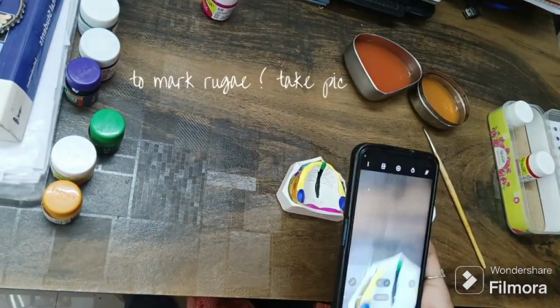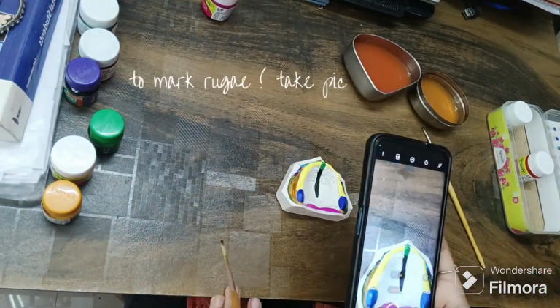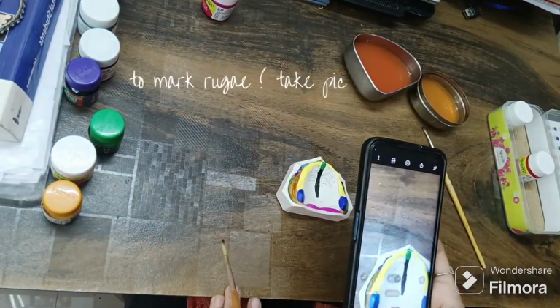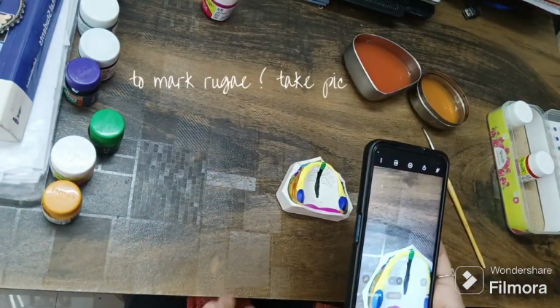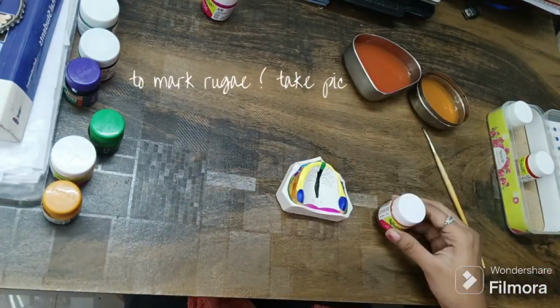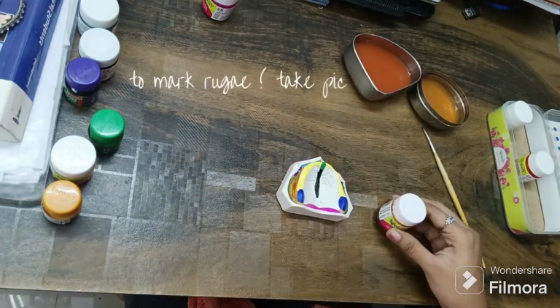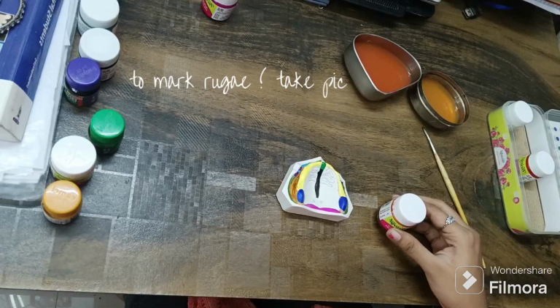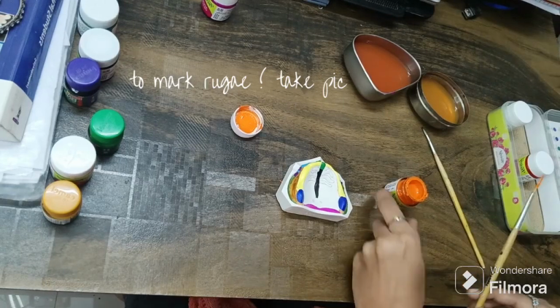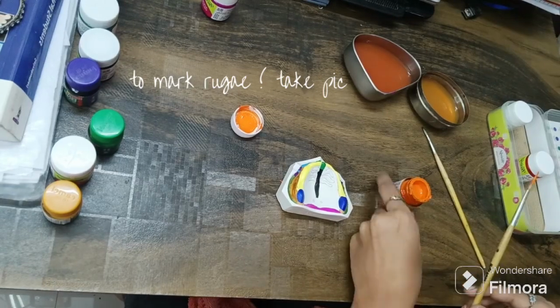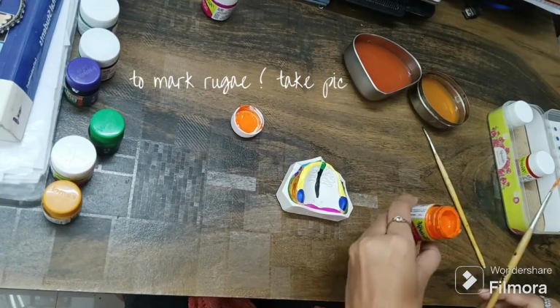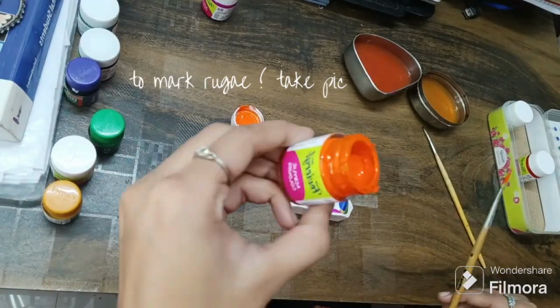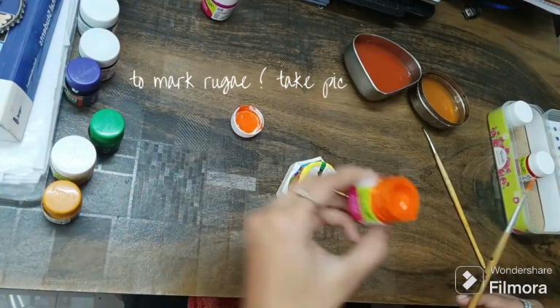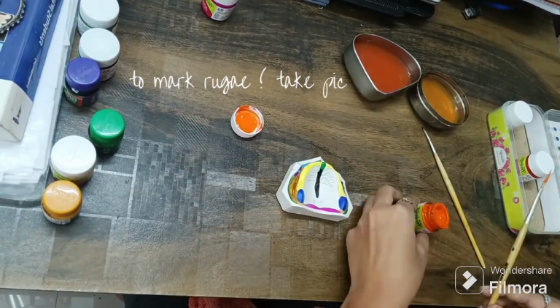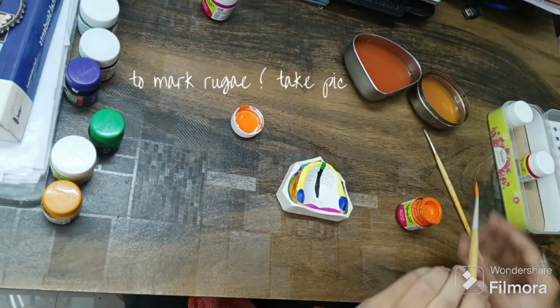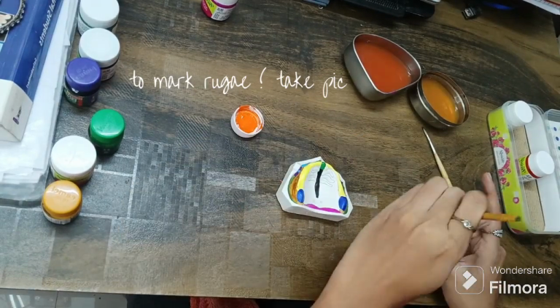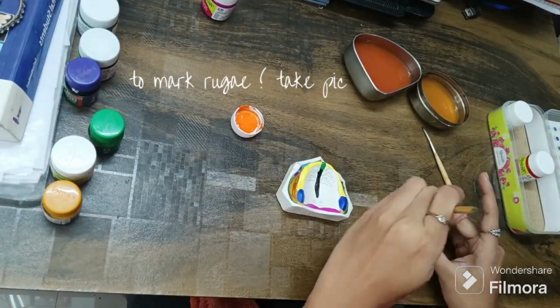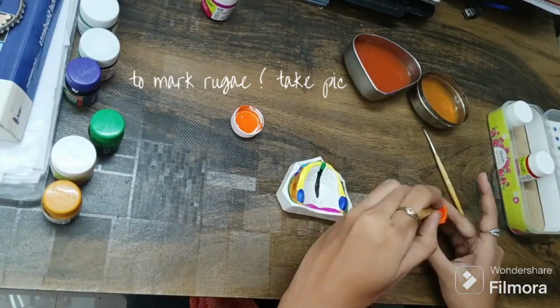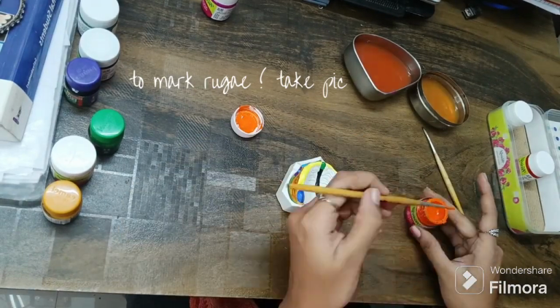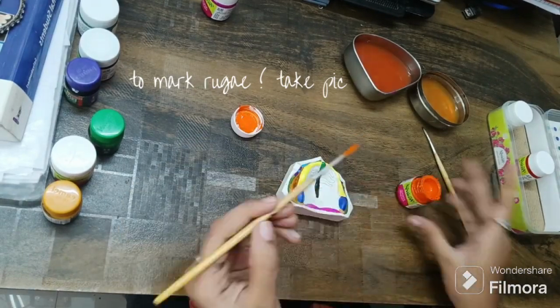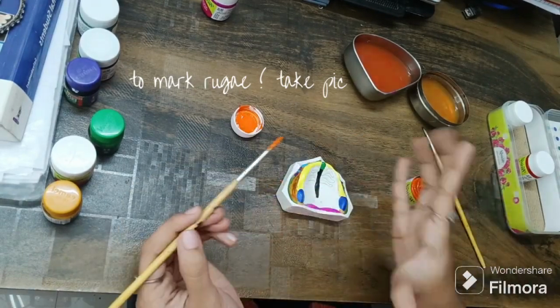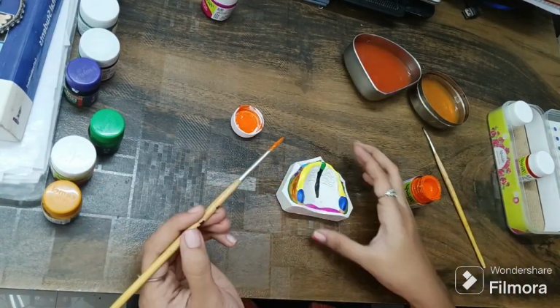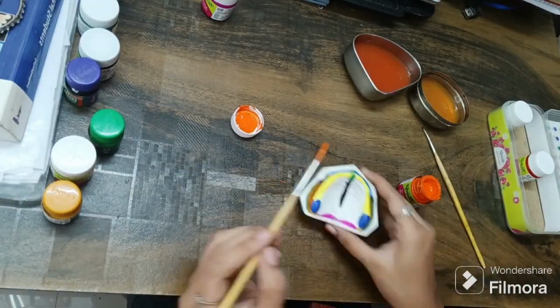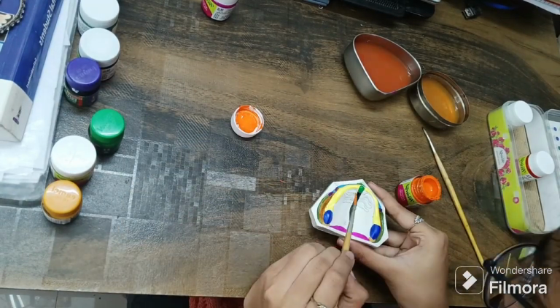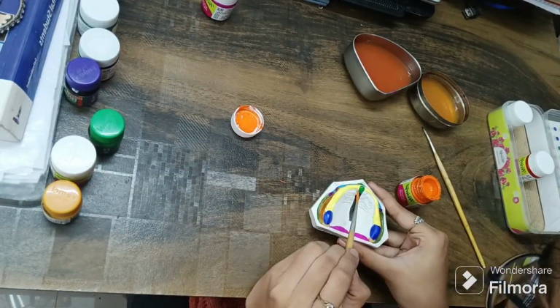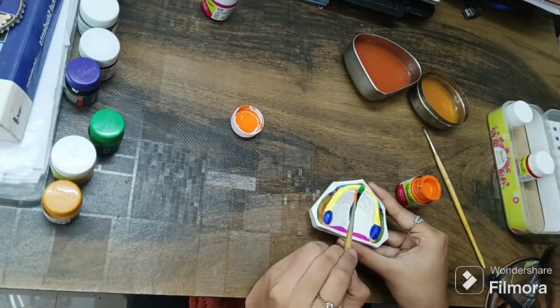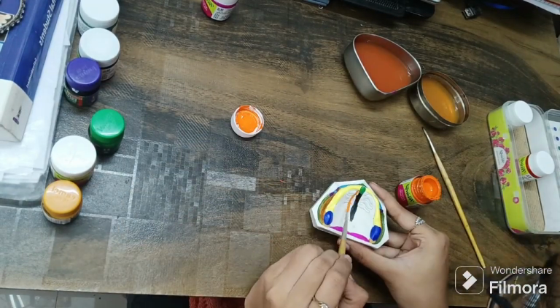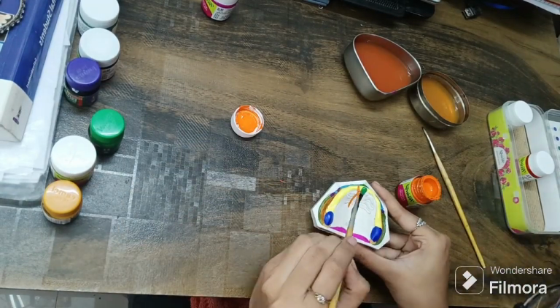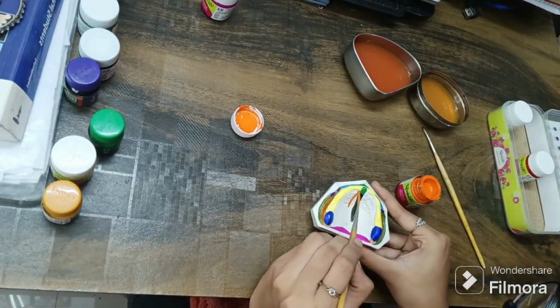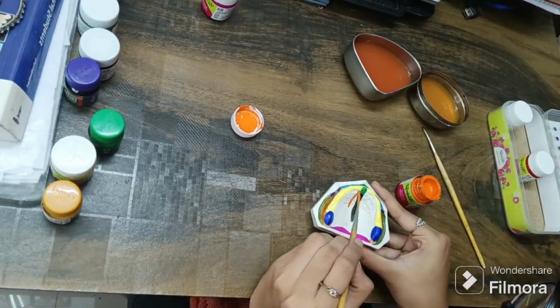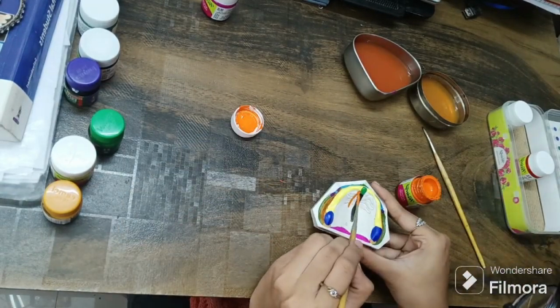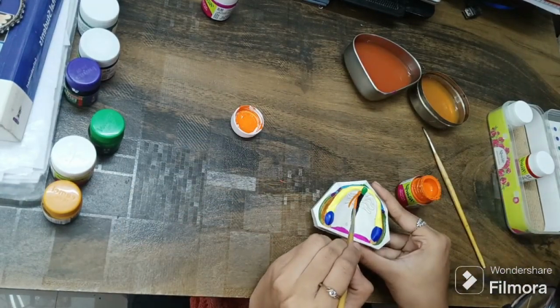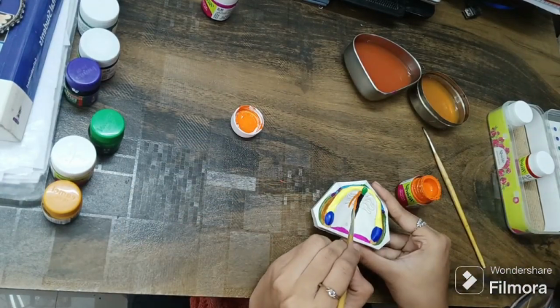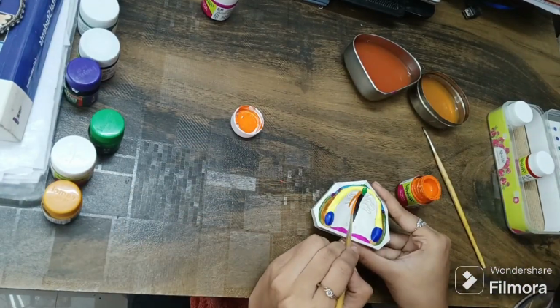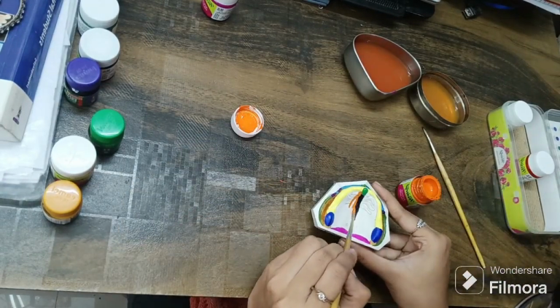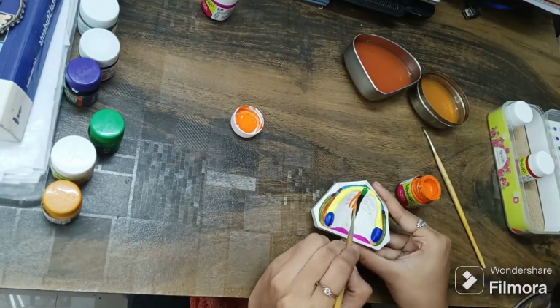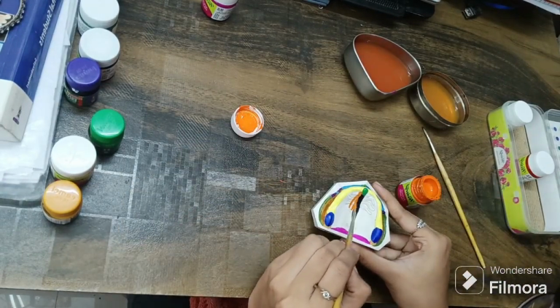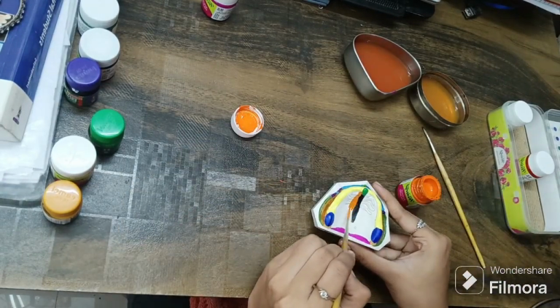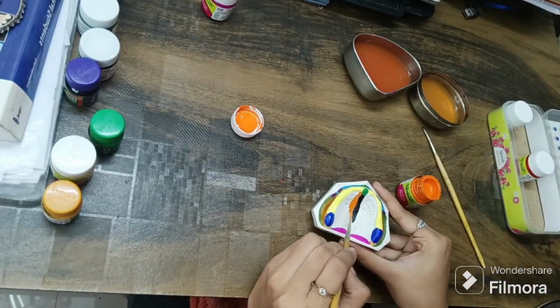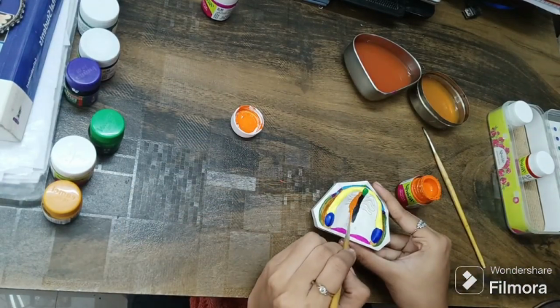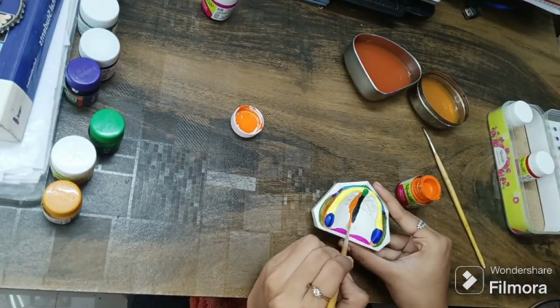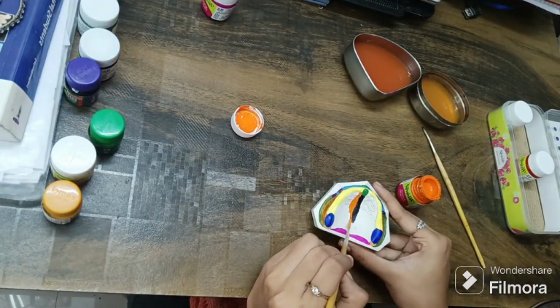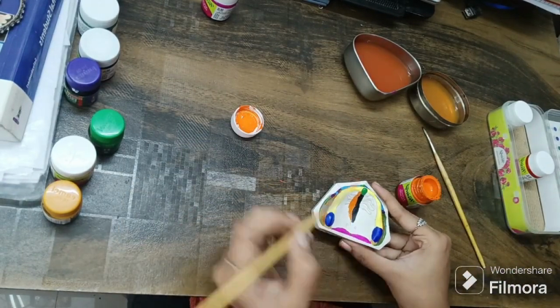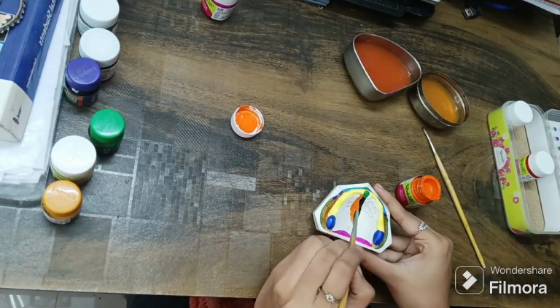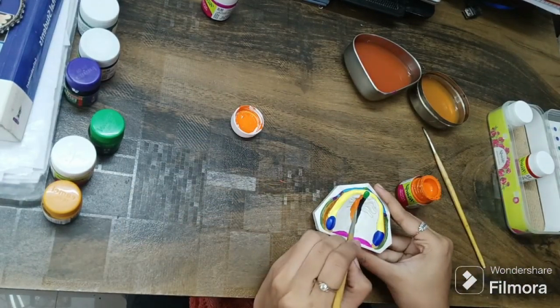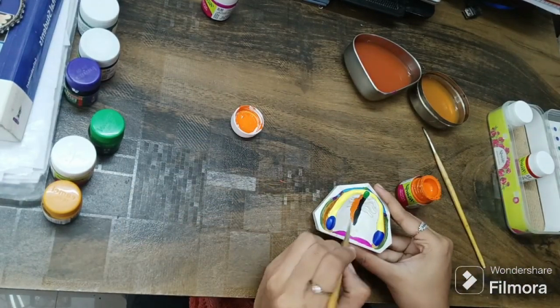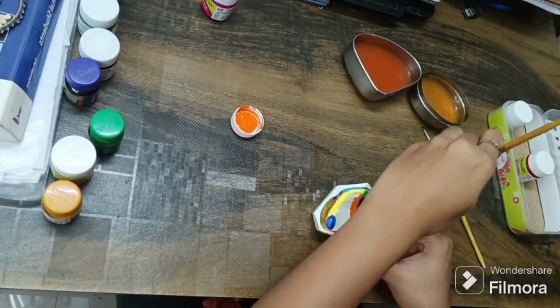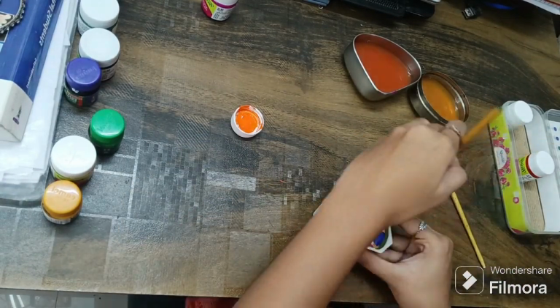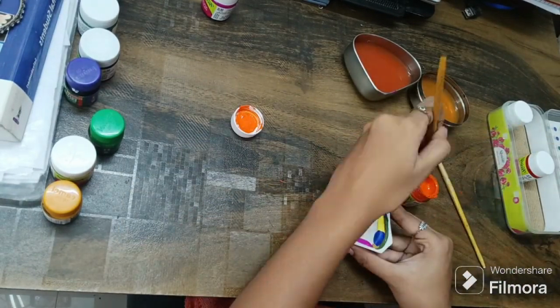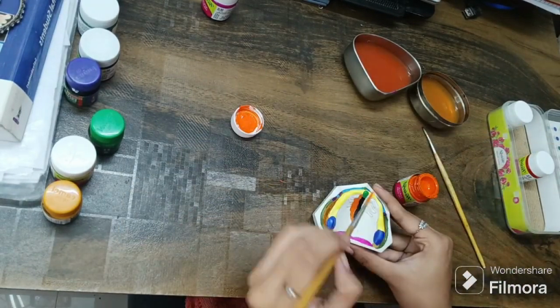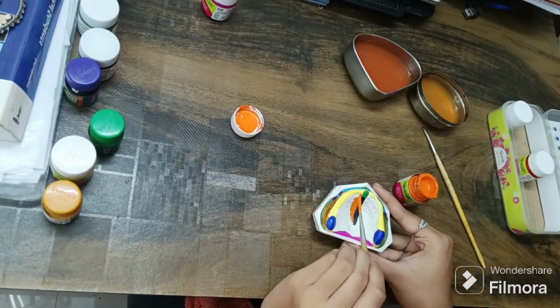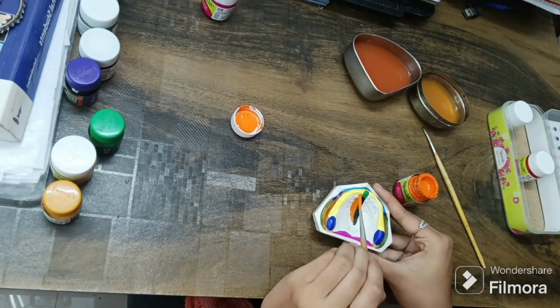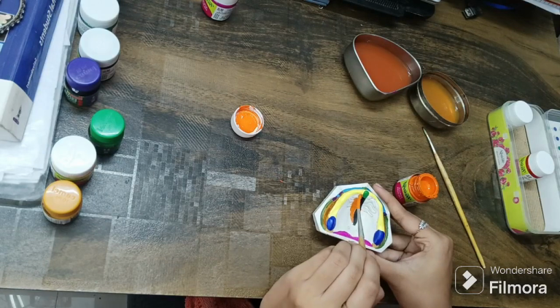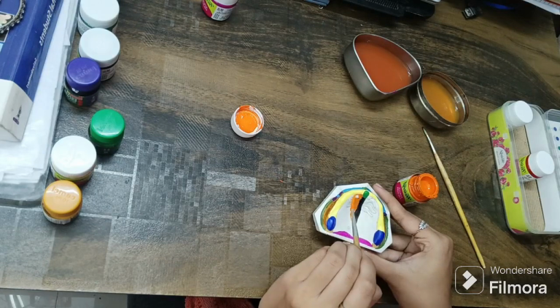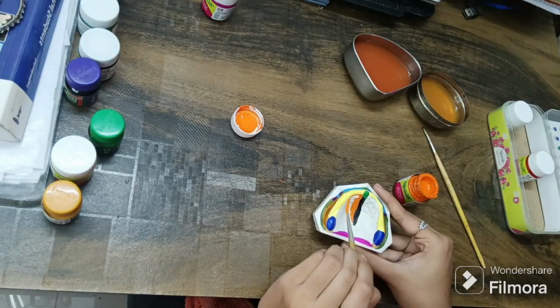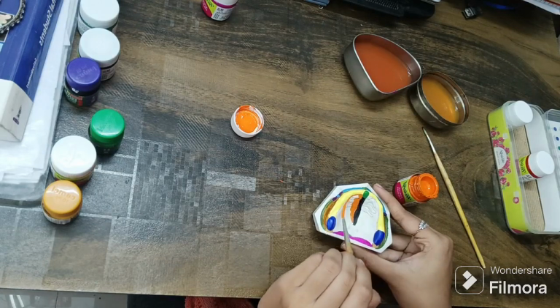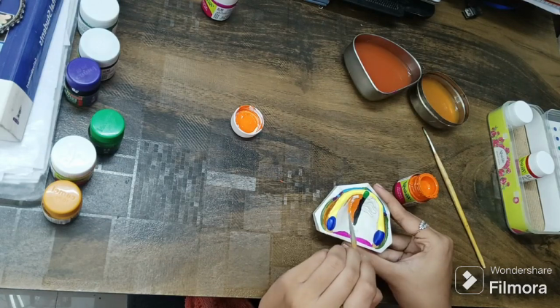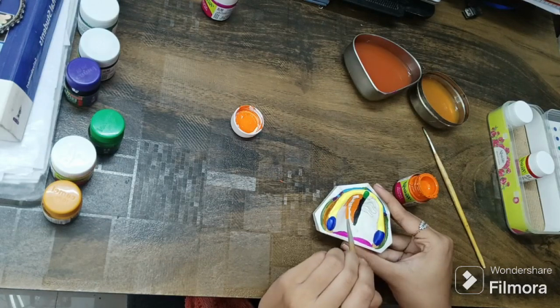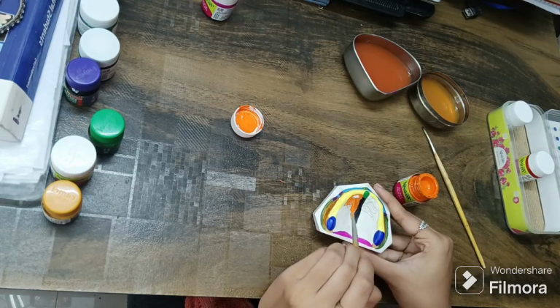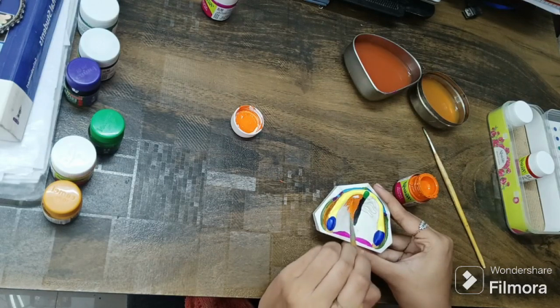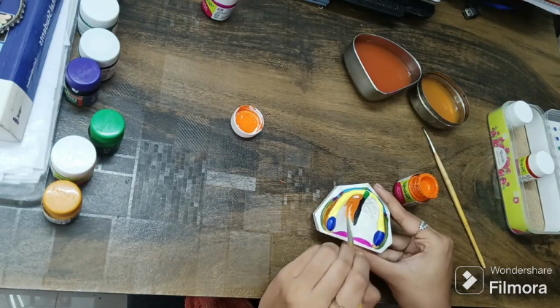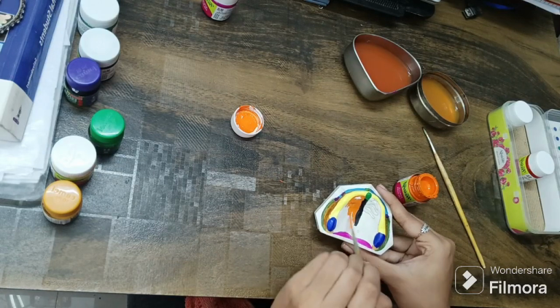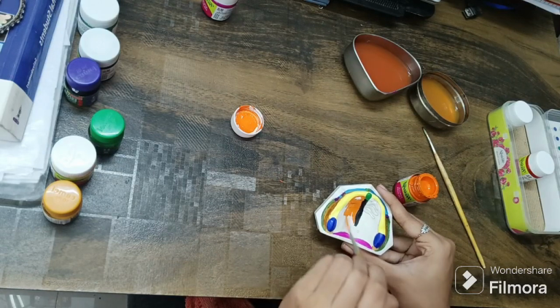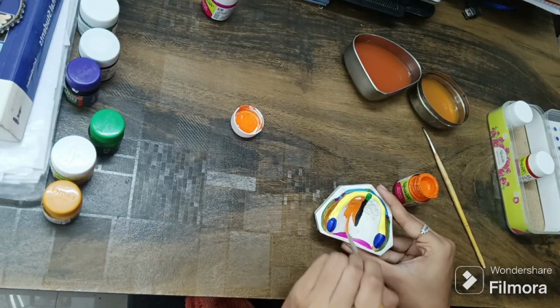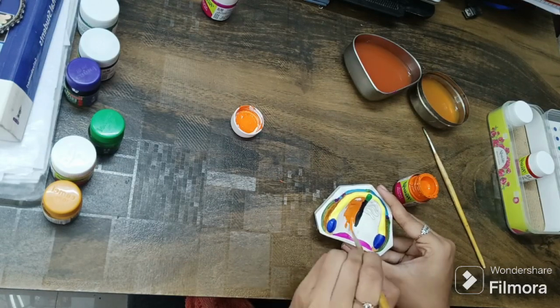Now take a photograph and paint the hard palate with your desired color. Here I am using orange acrylic paint.